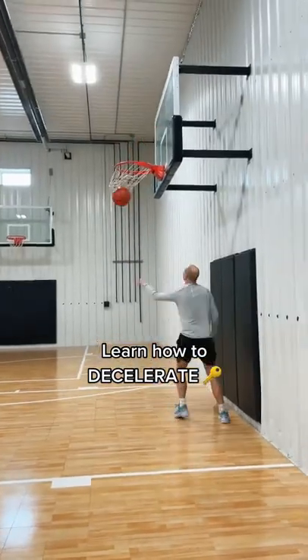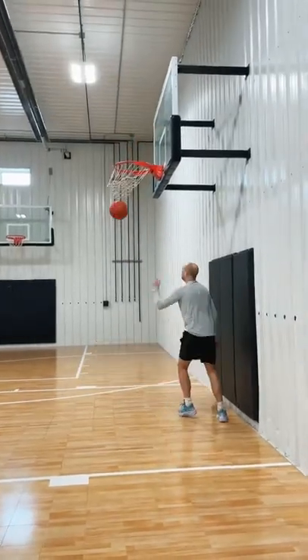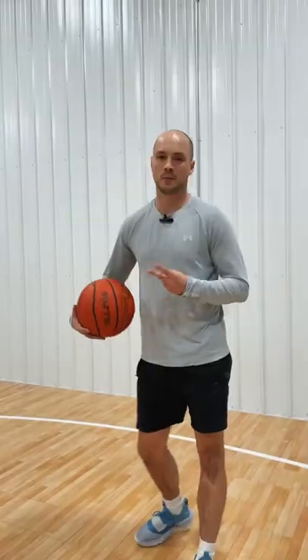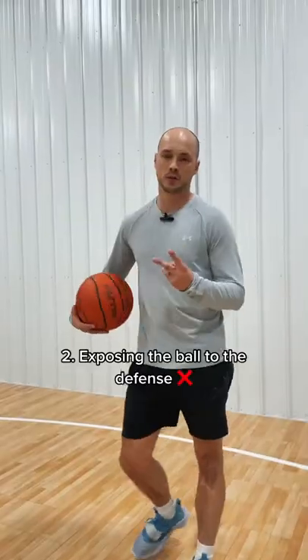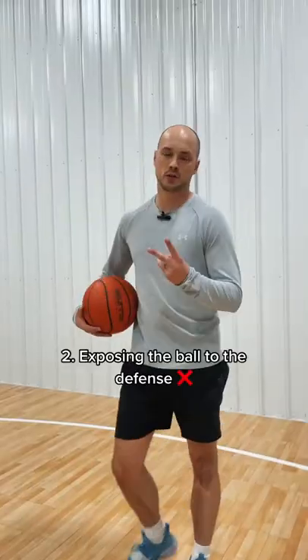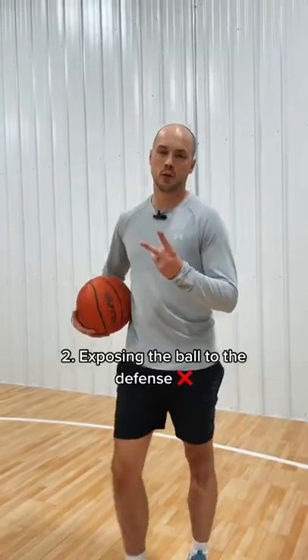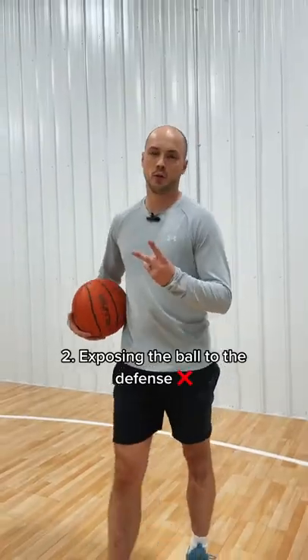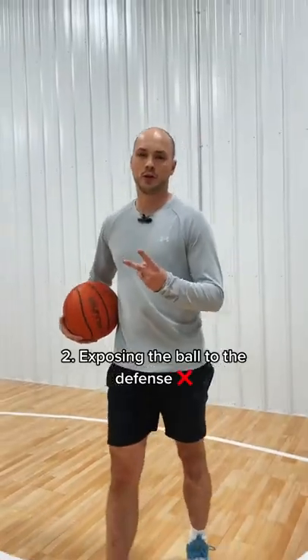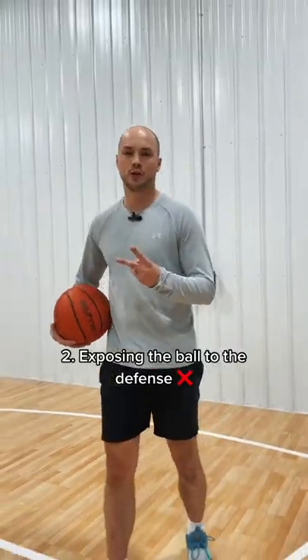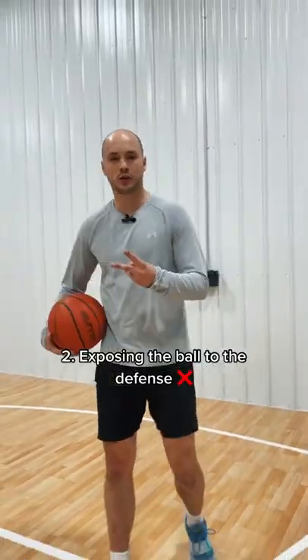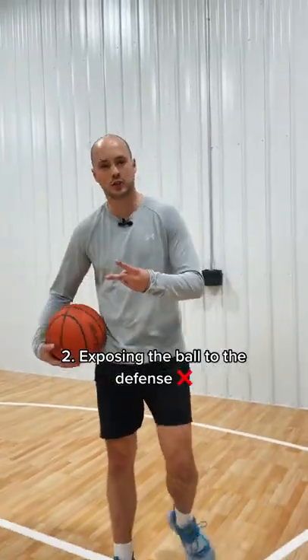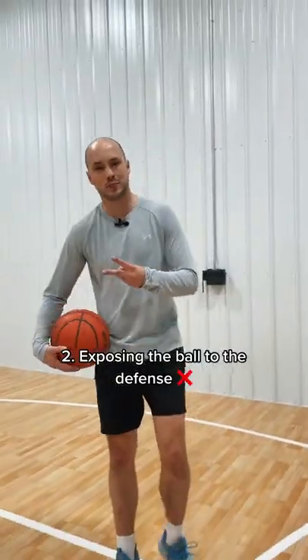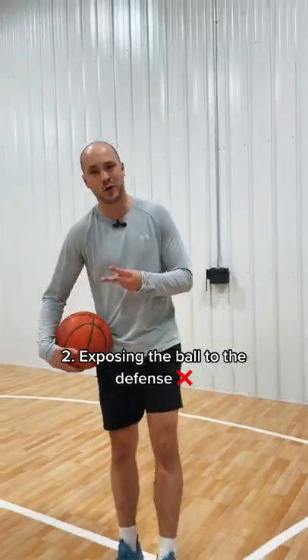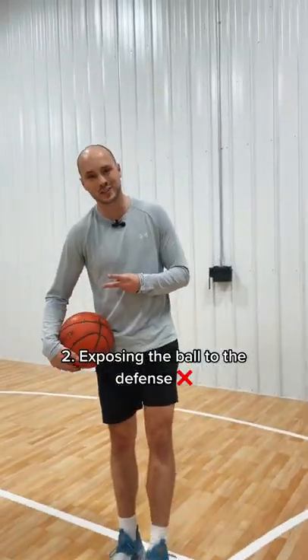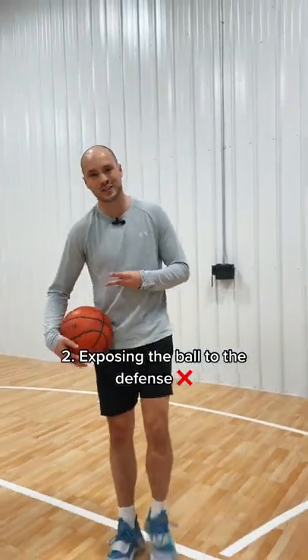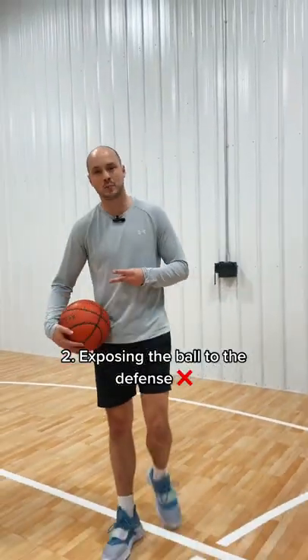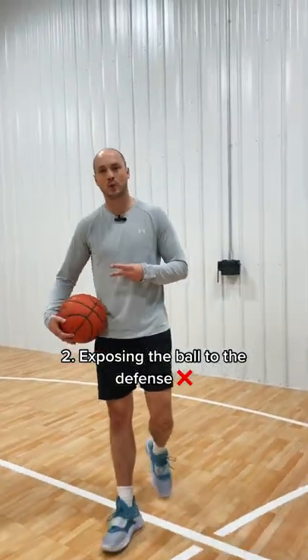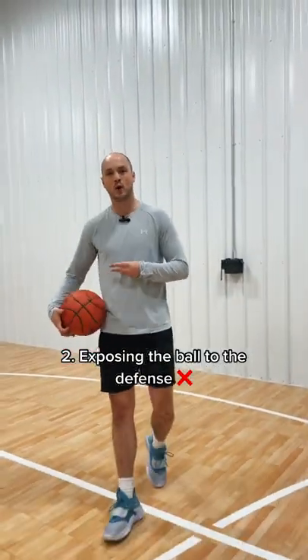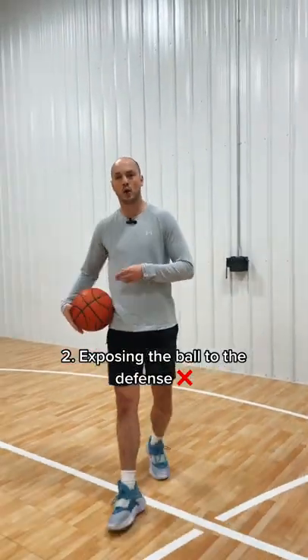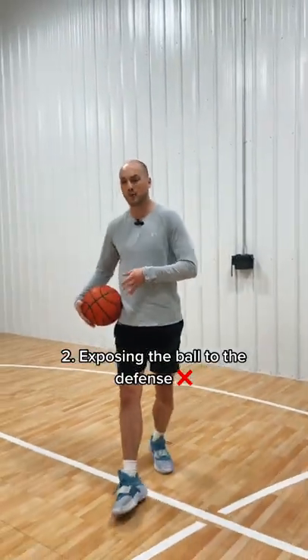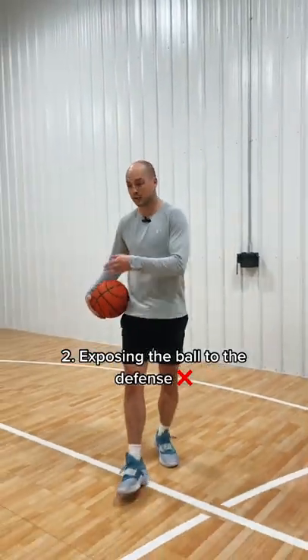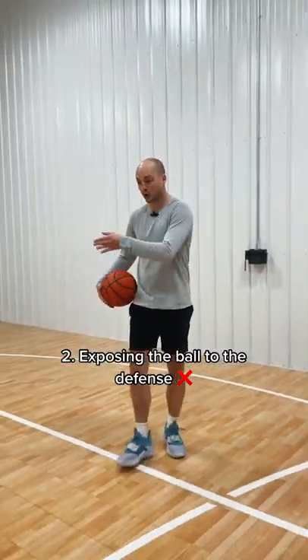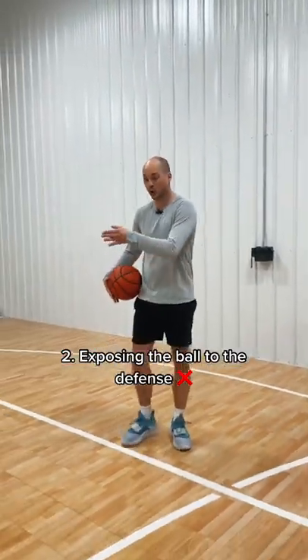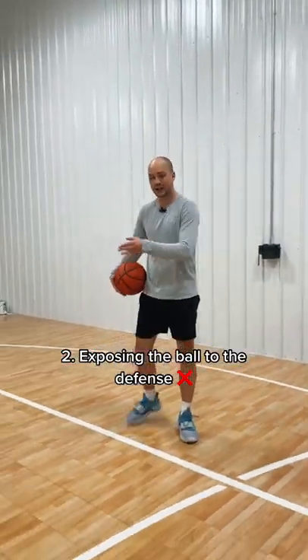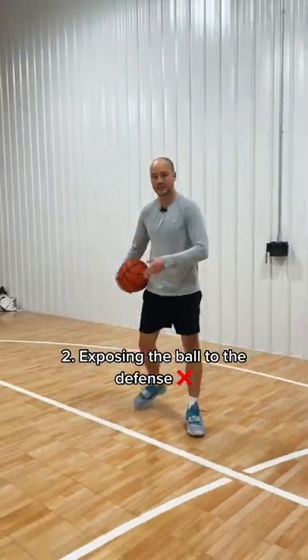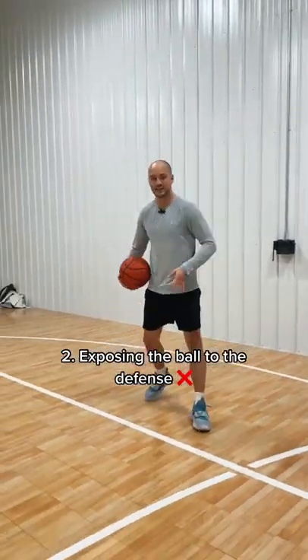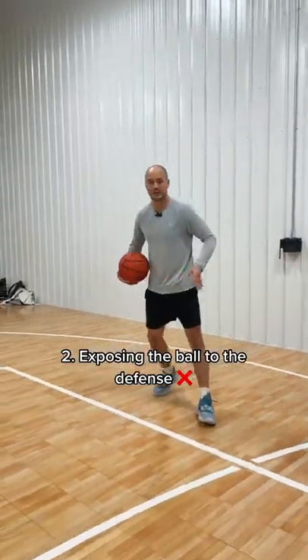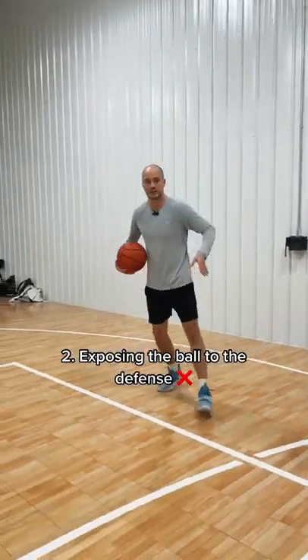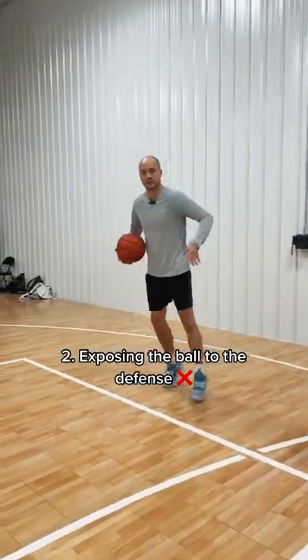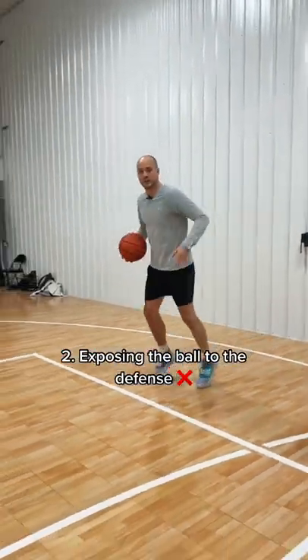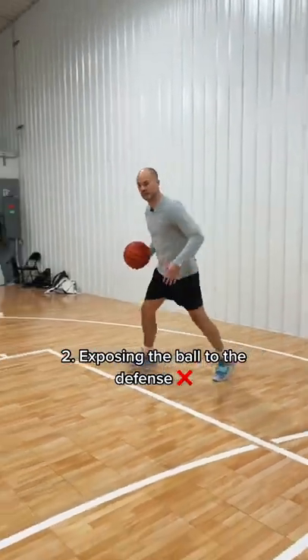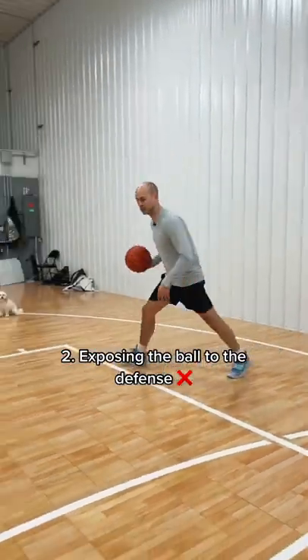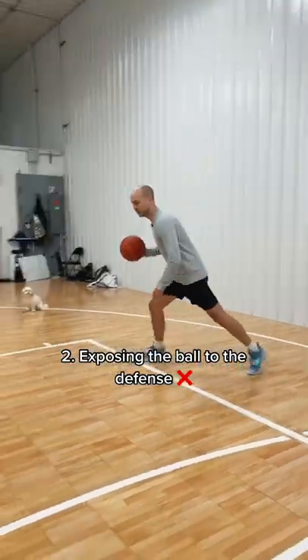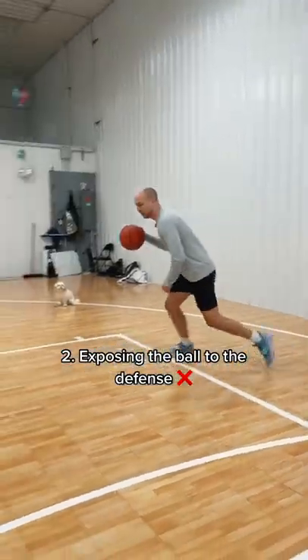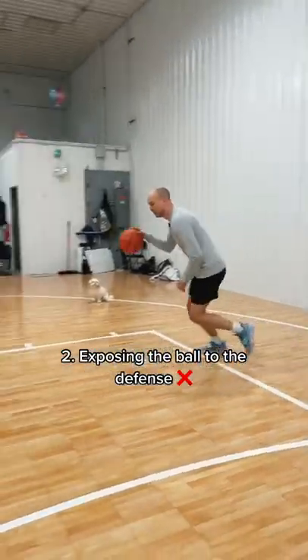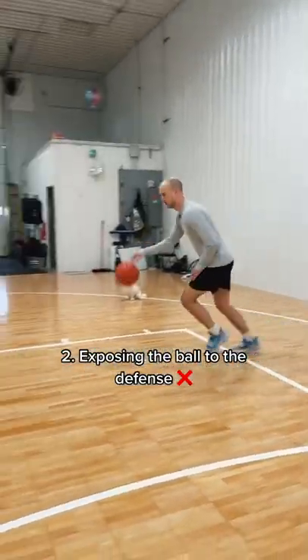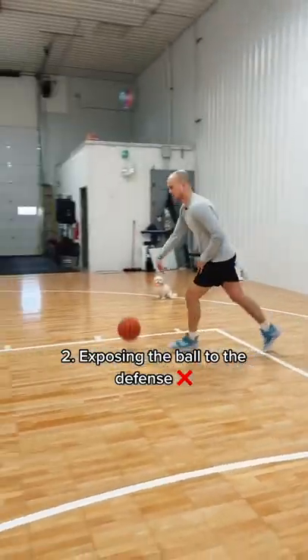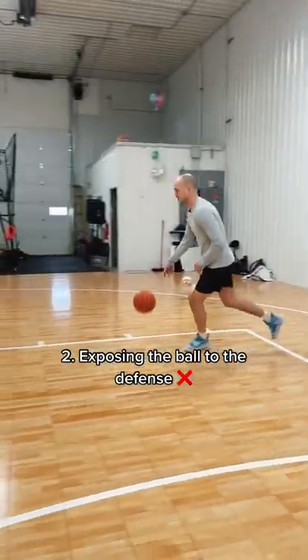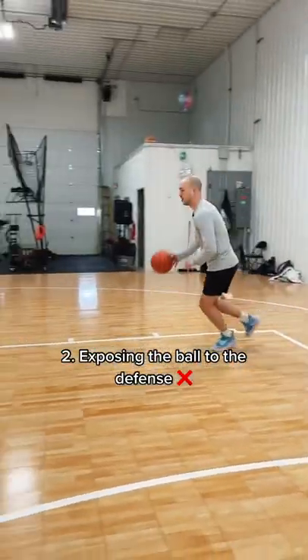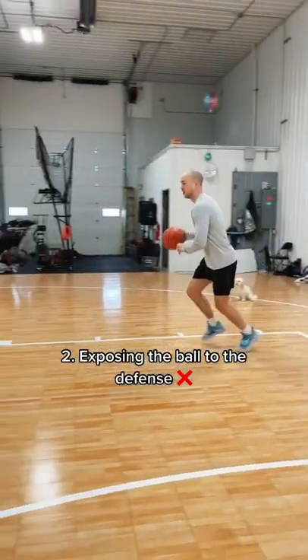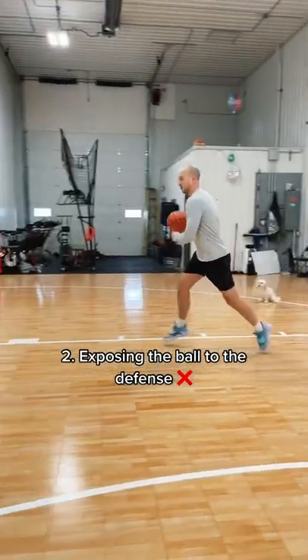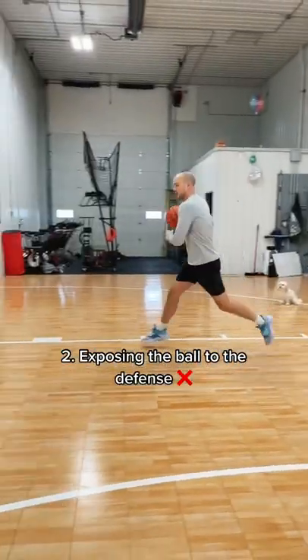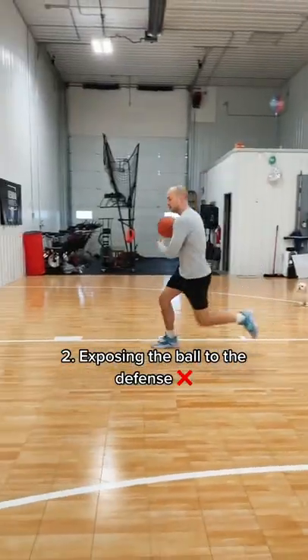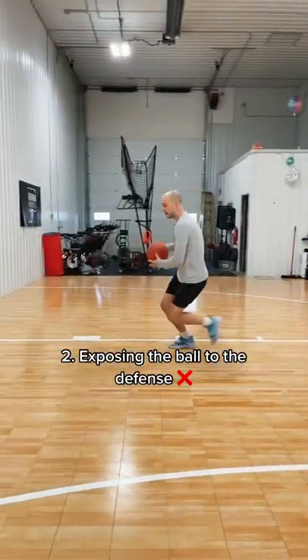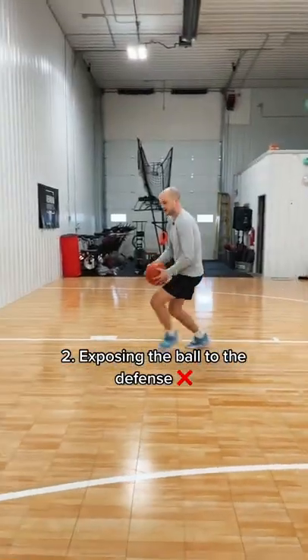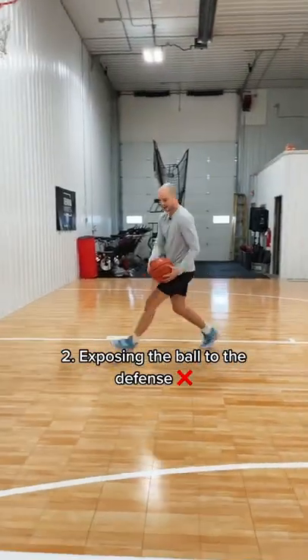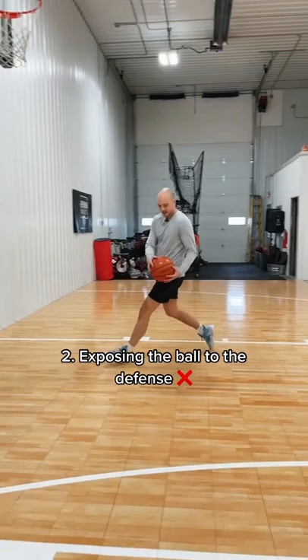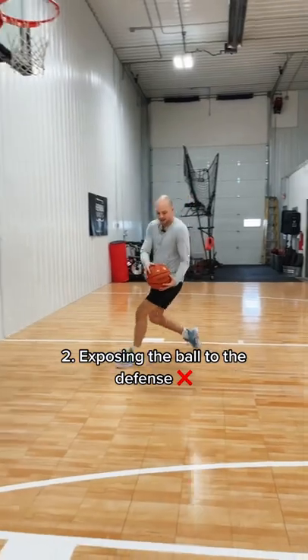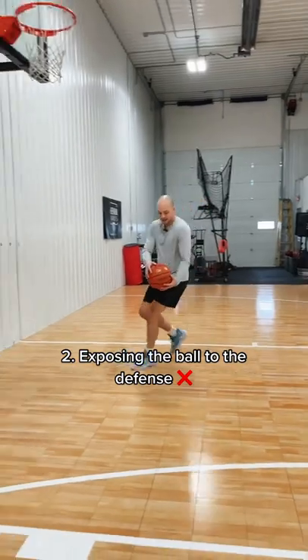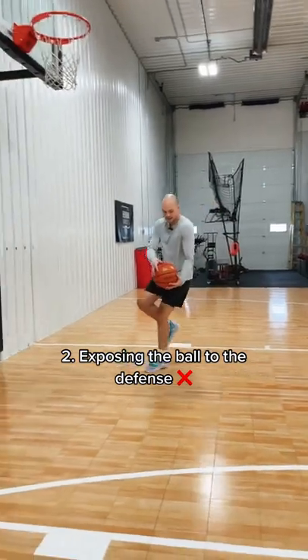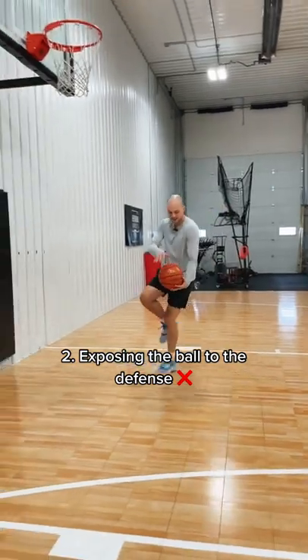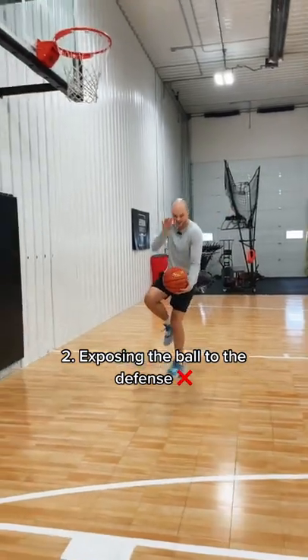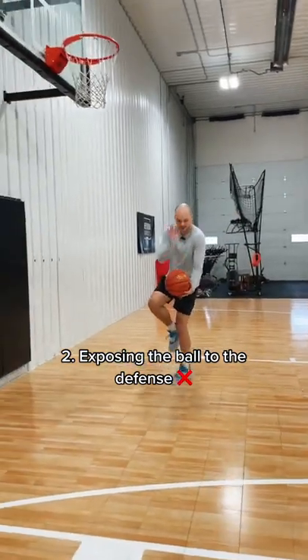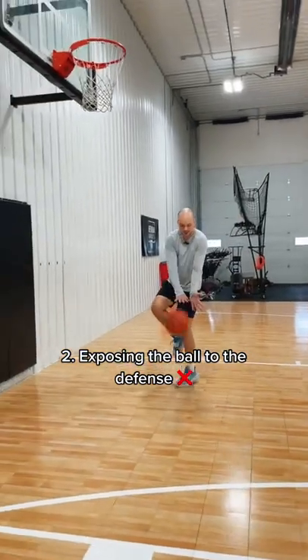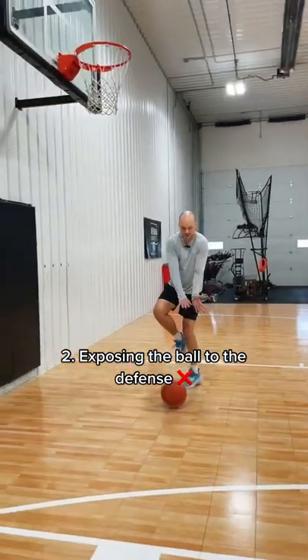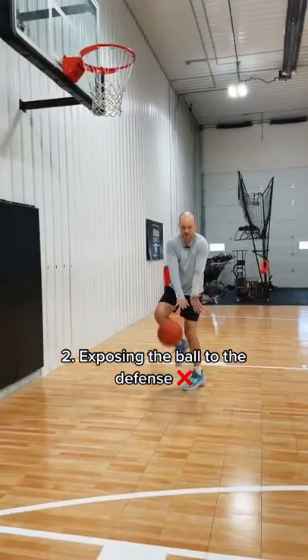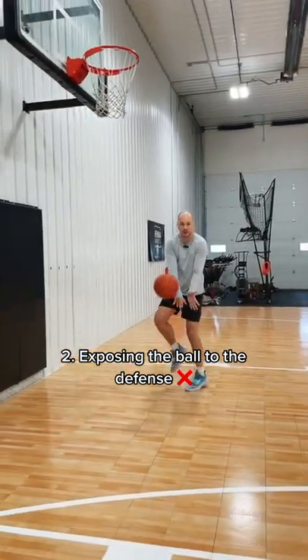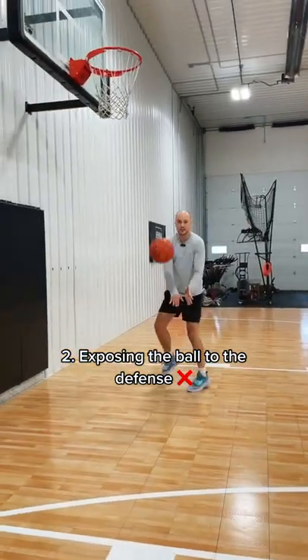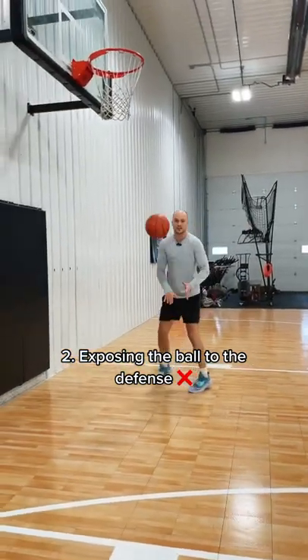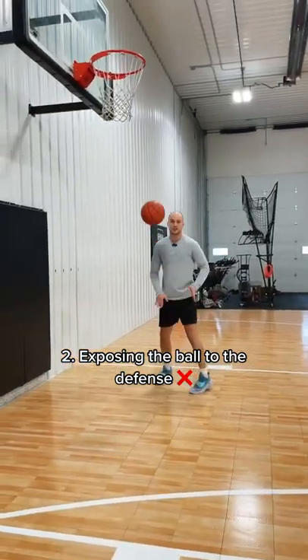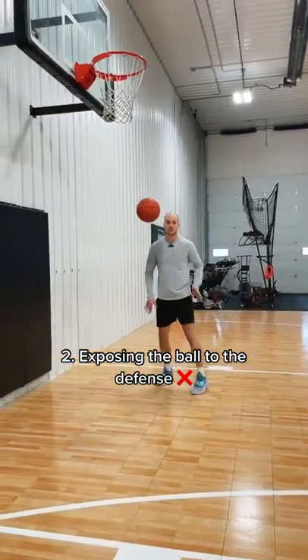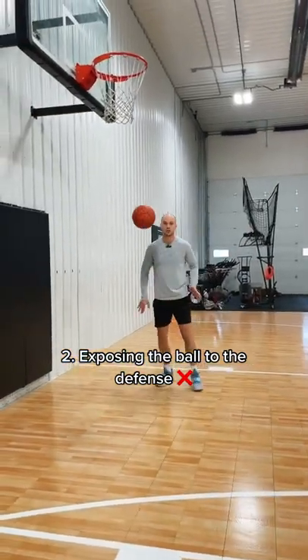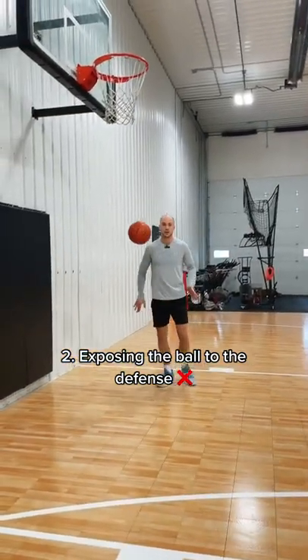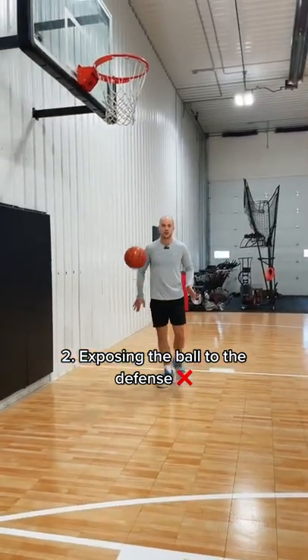Number two, you're exposing the ball when you go into your finish. It's gonna get stripped.